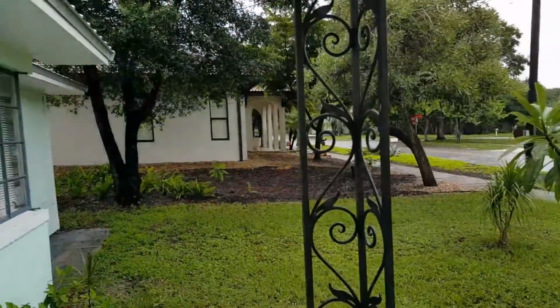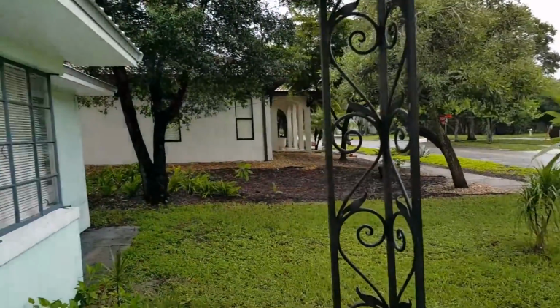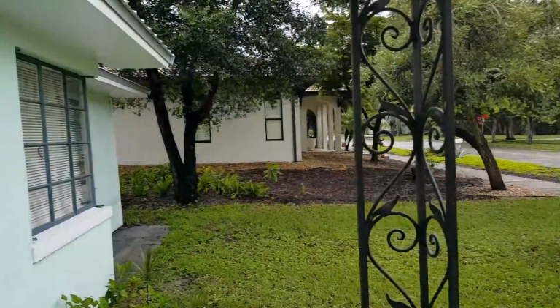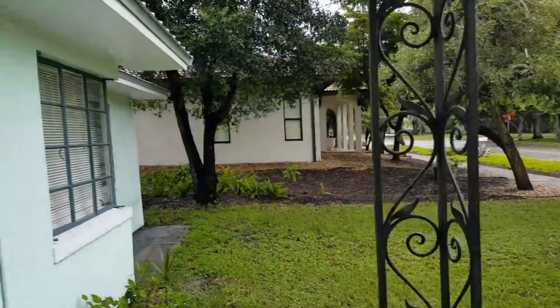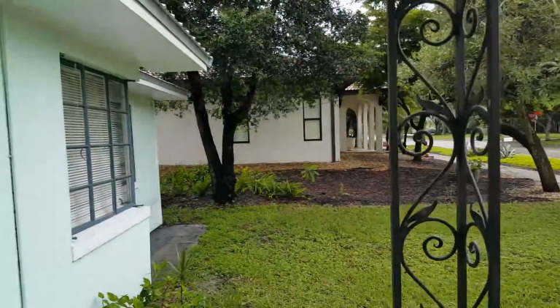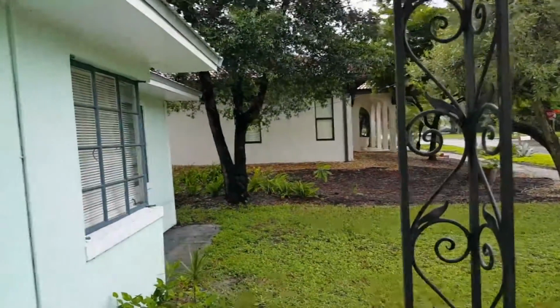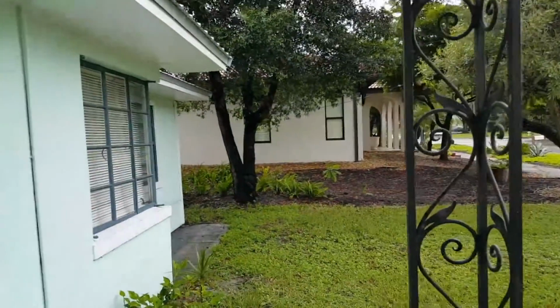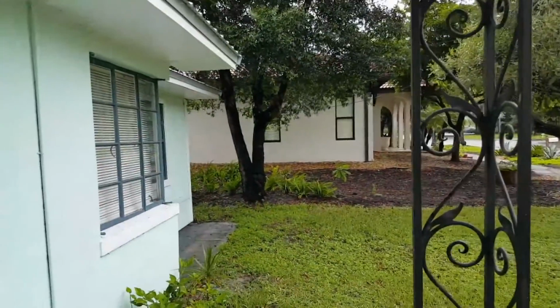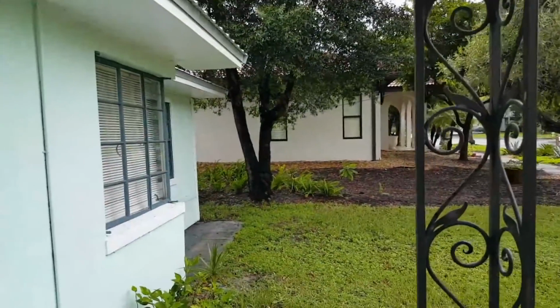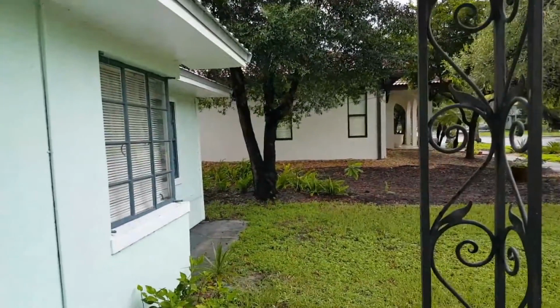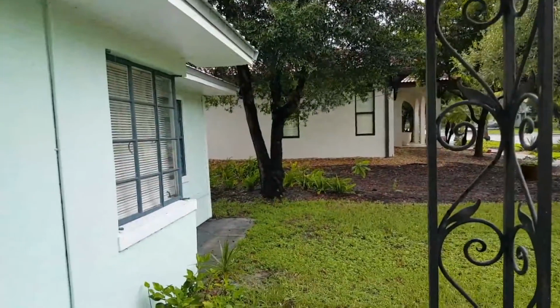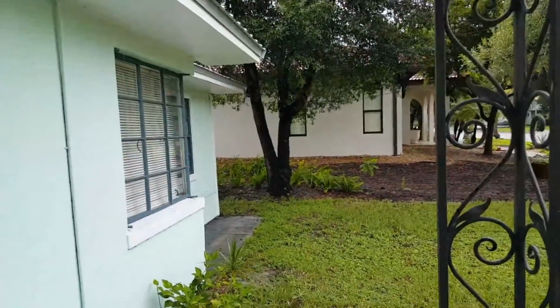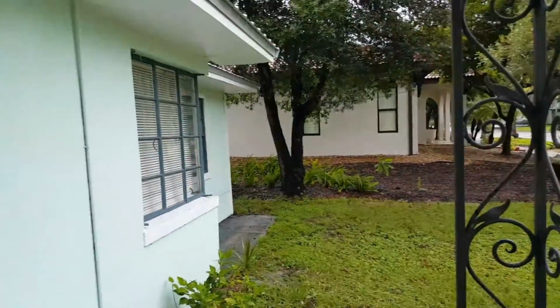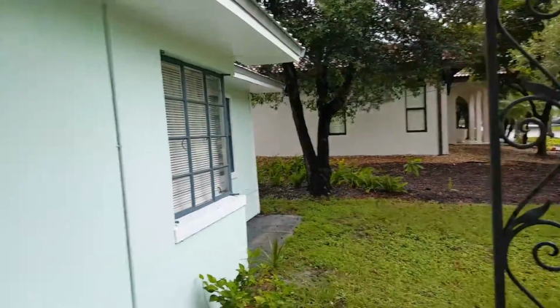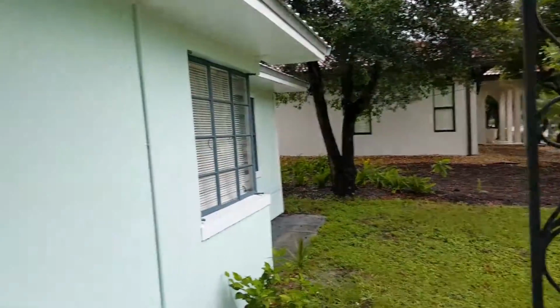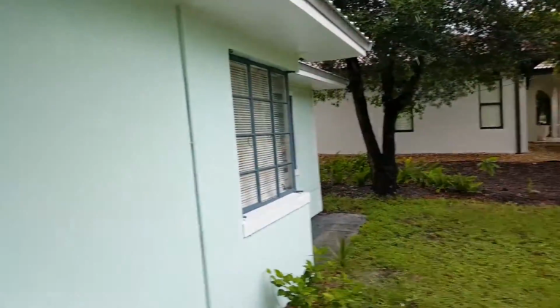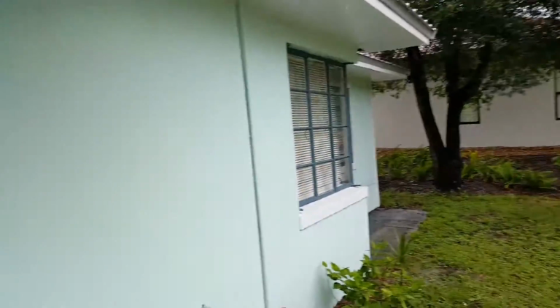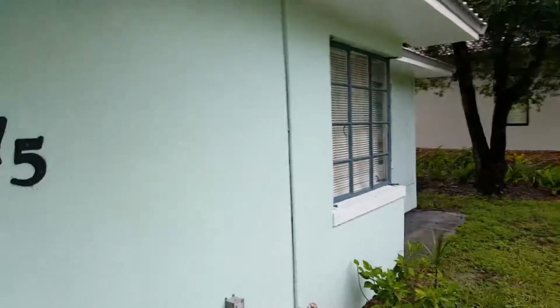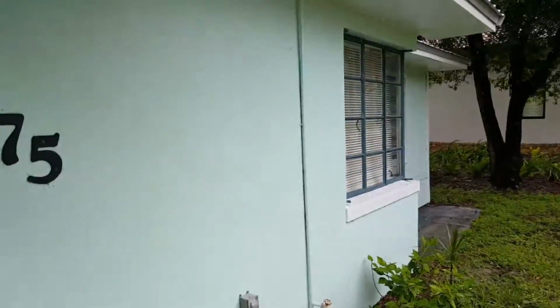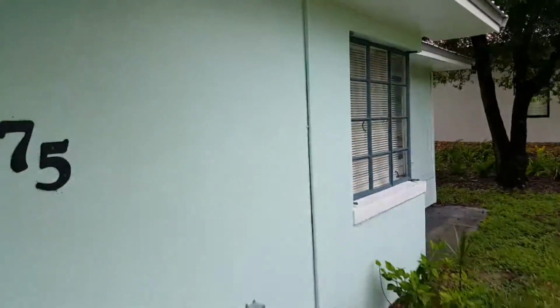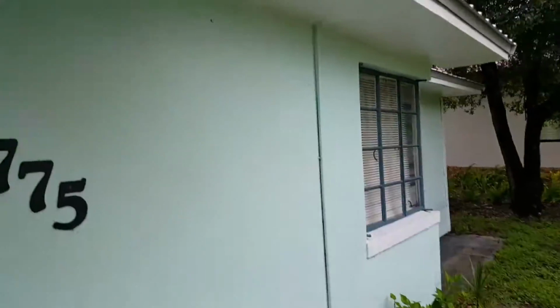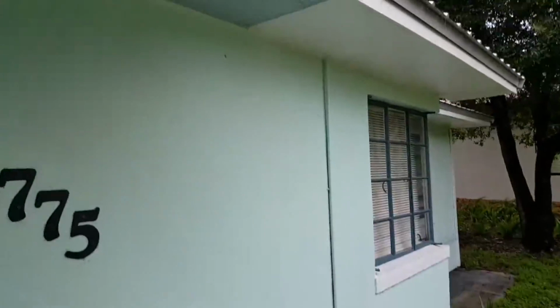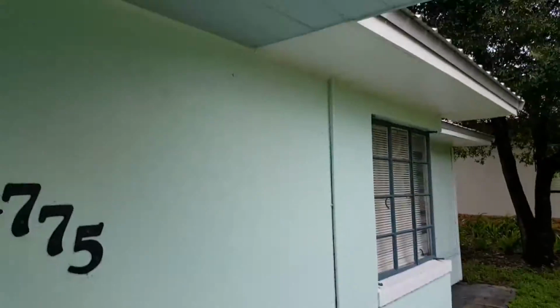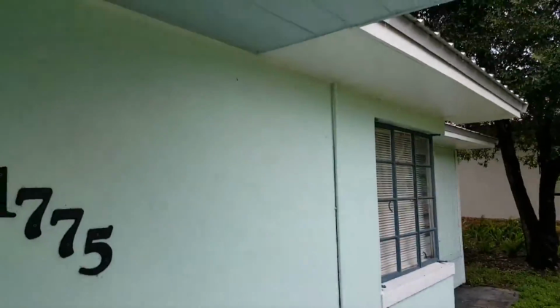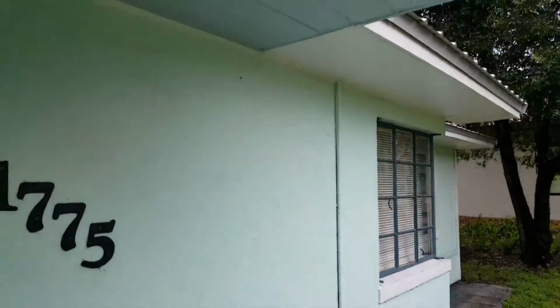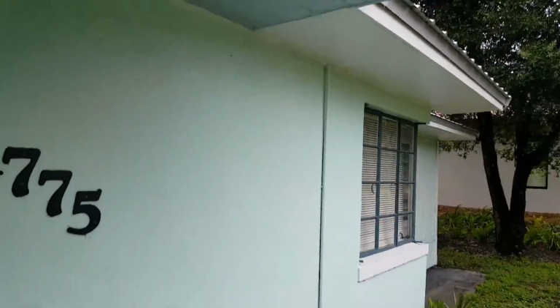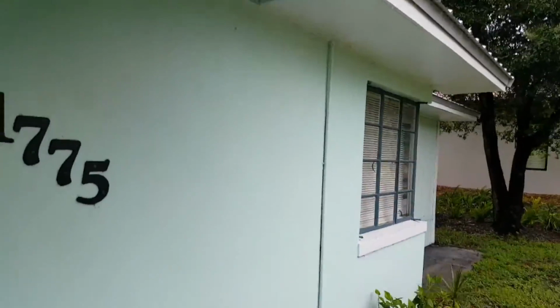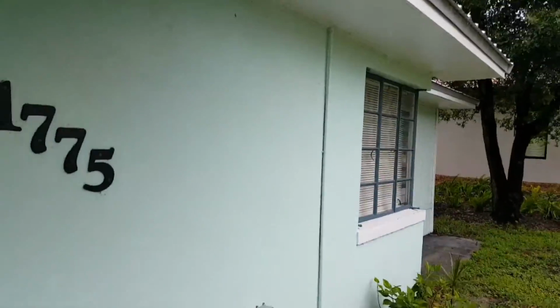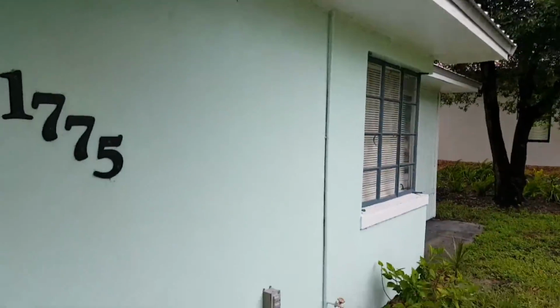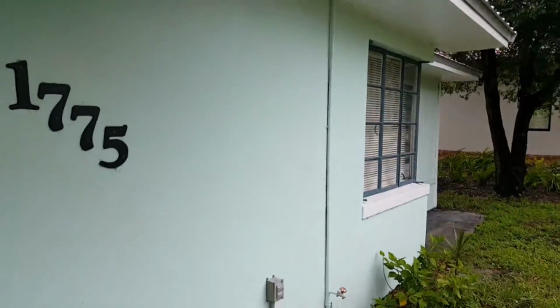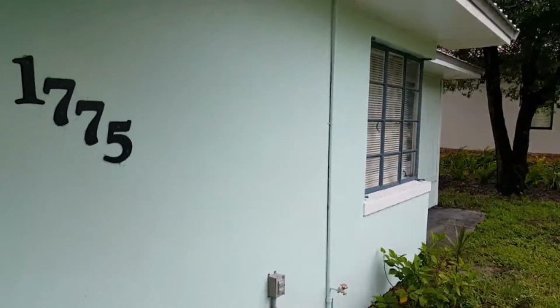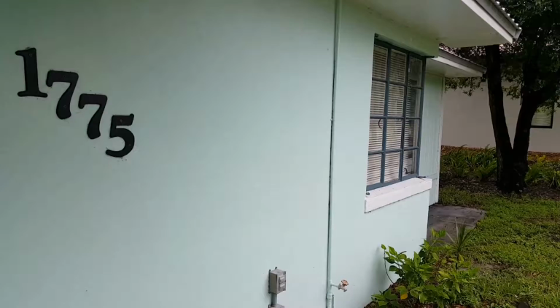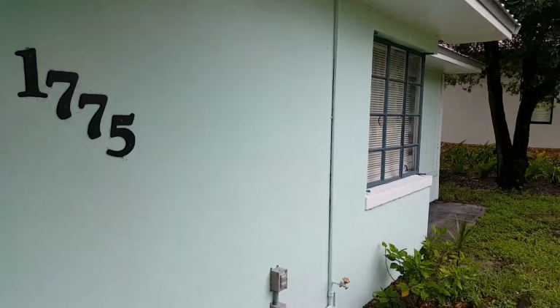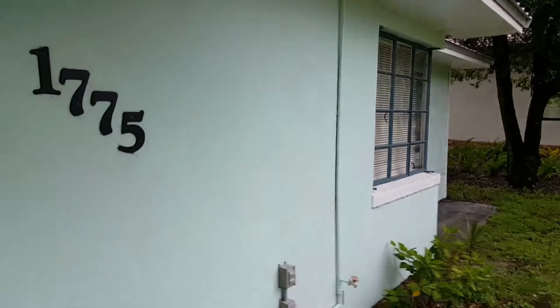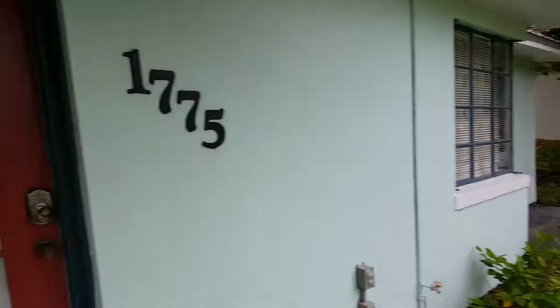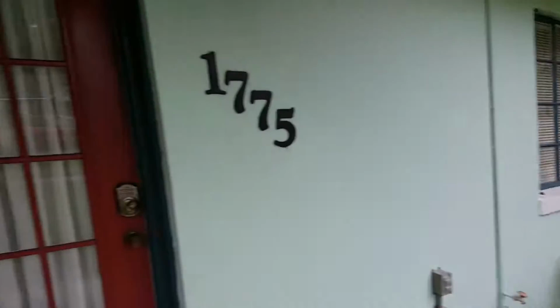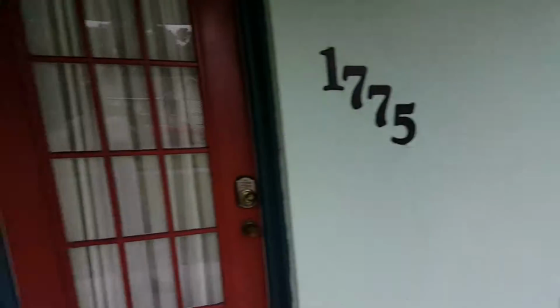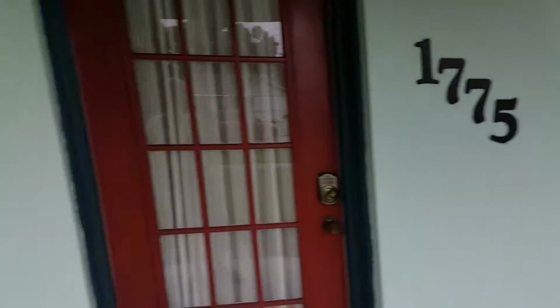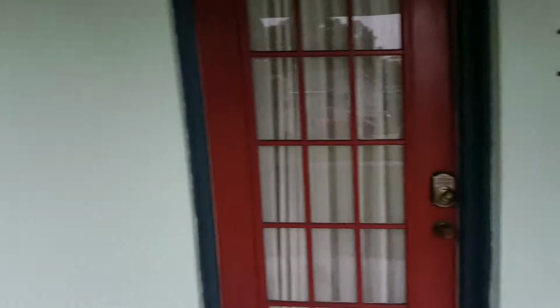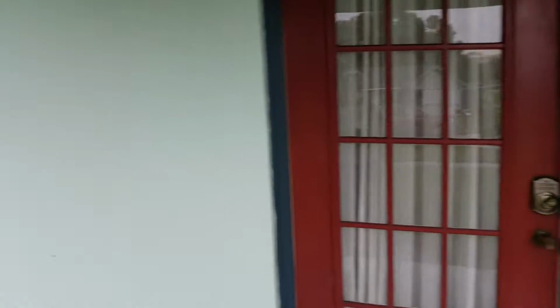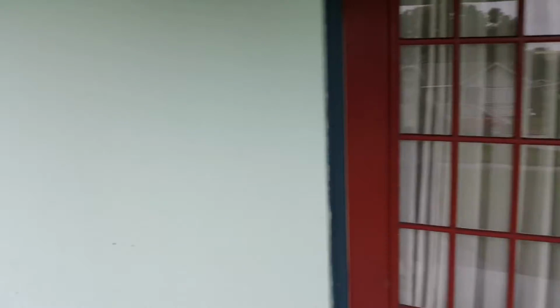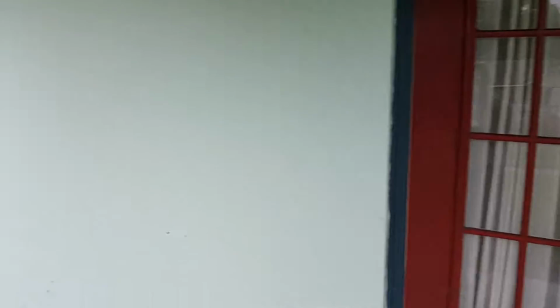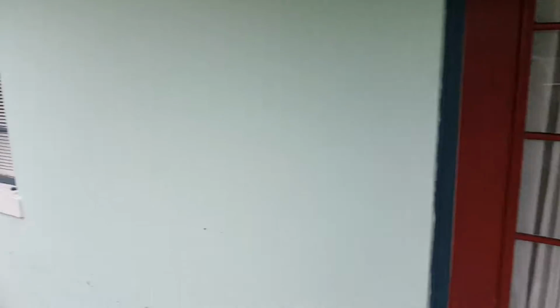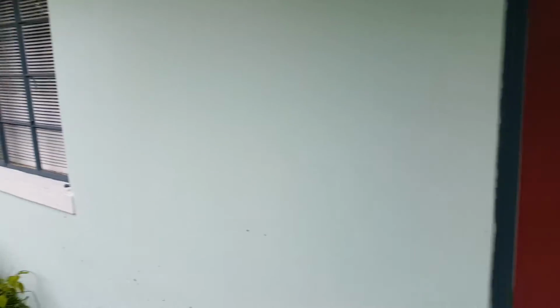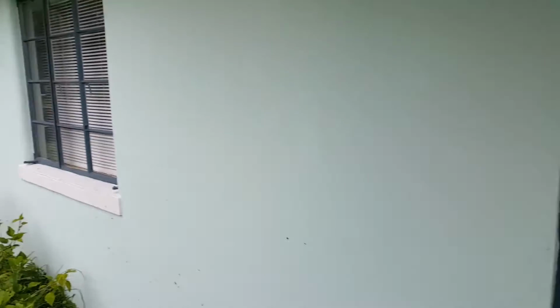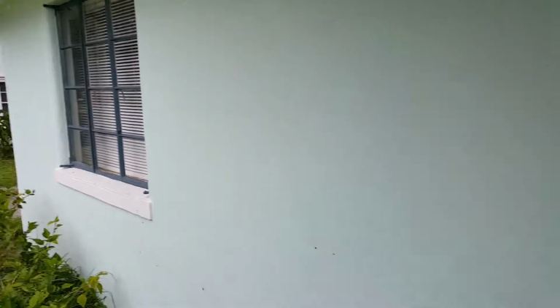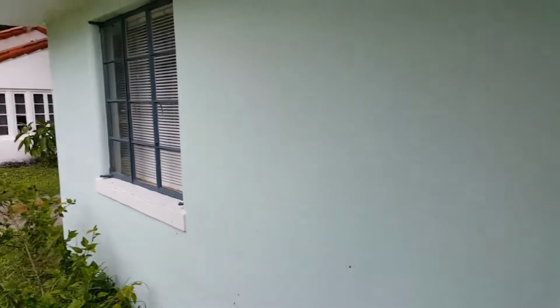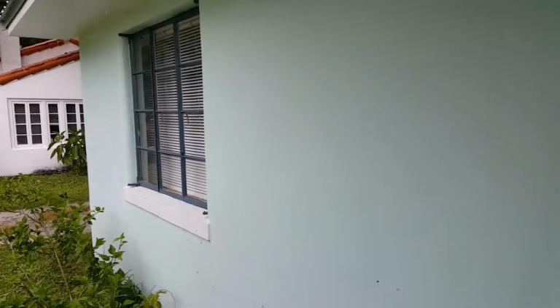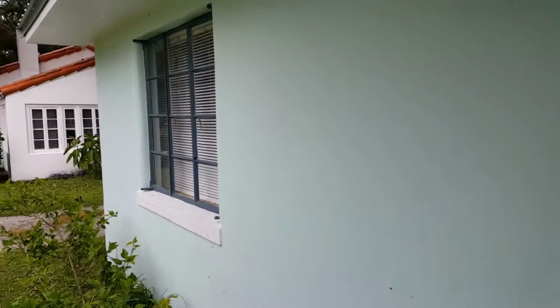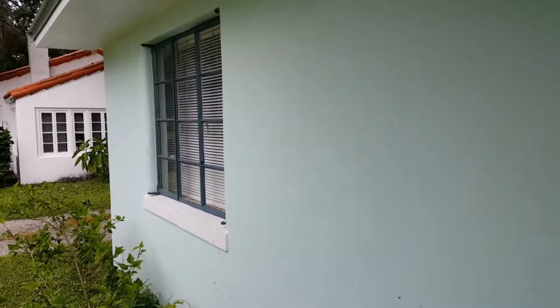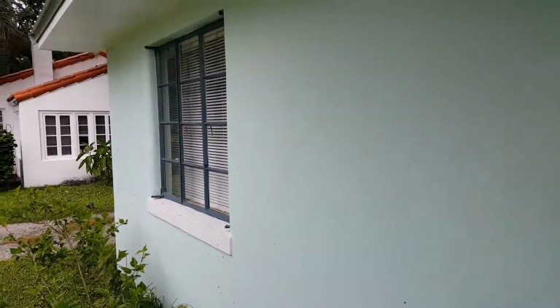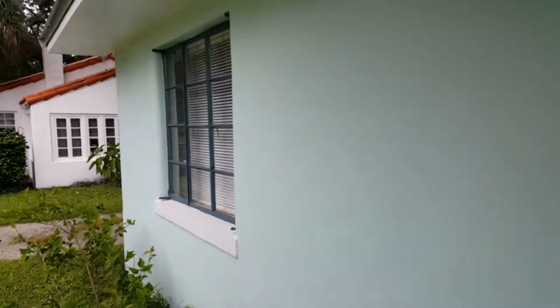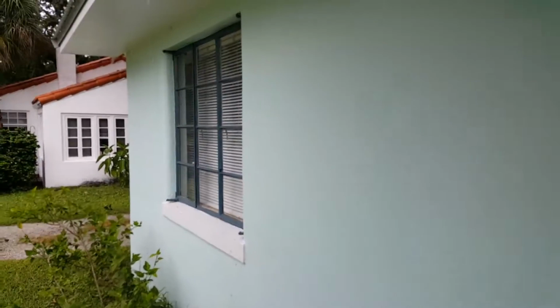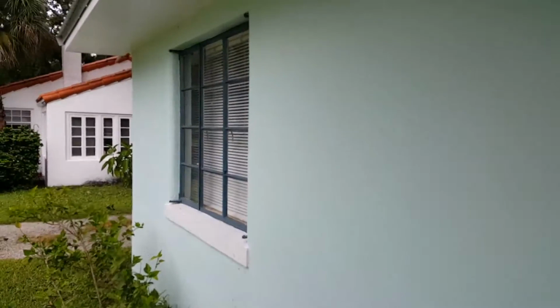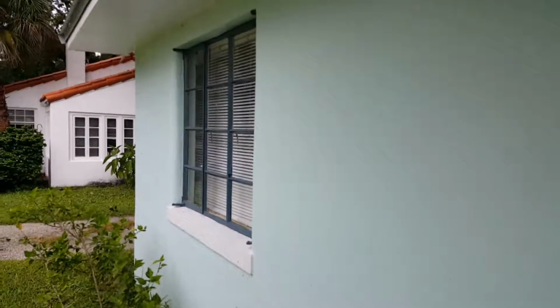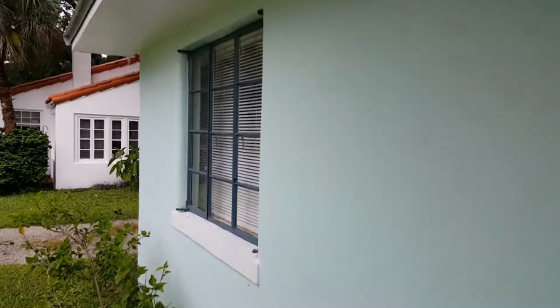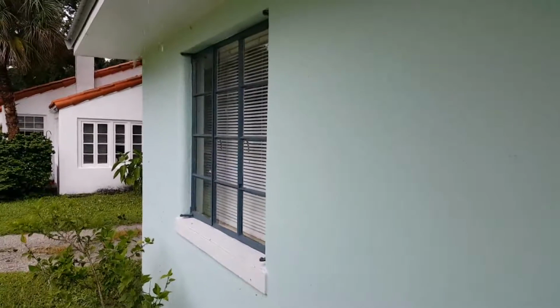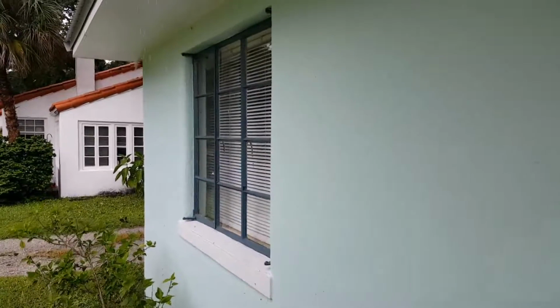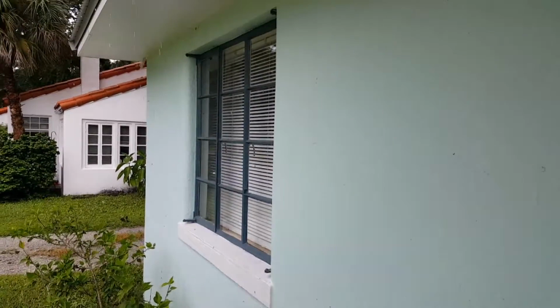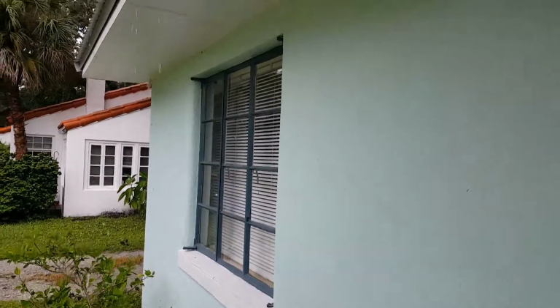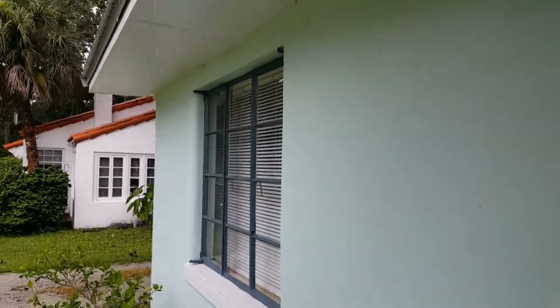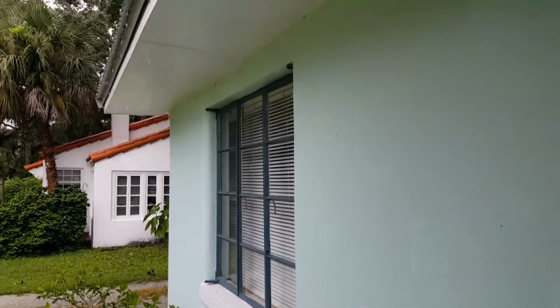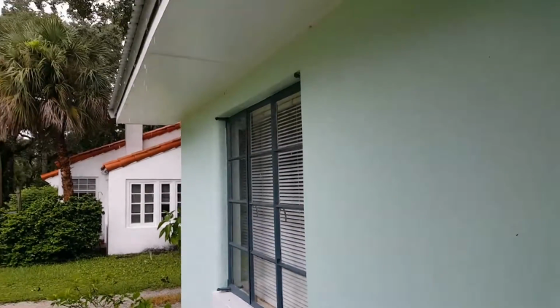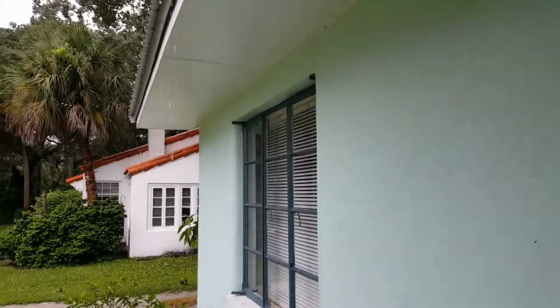This is the house — you can see it's pretty substantial. This is all concrete.